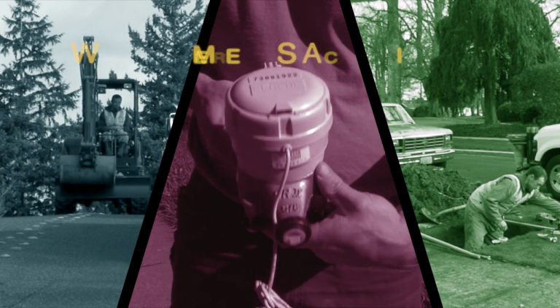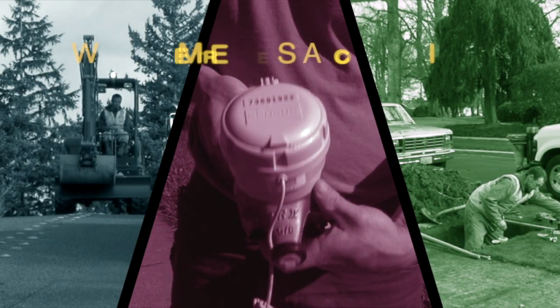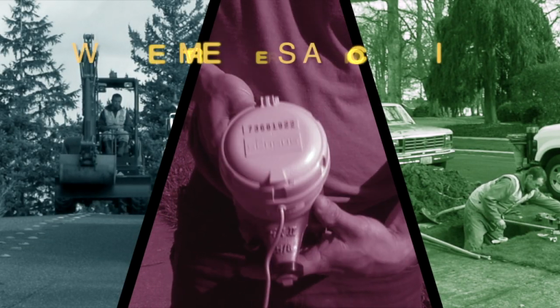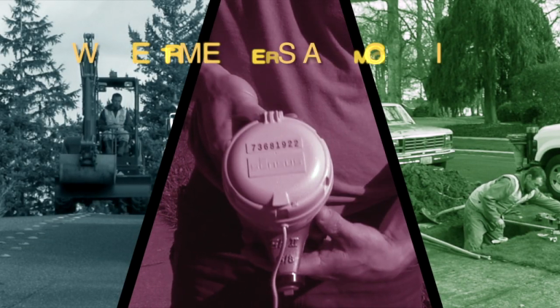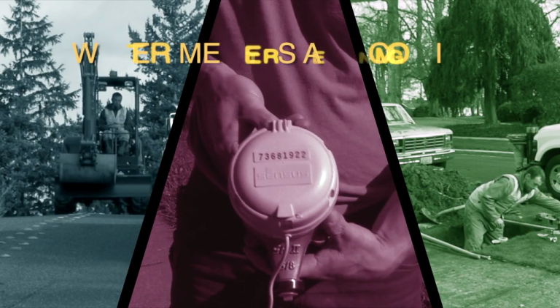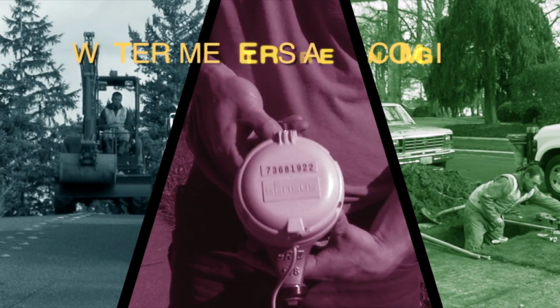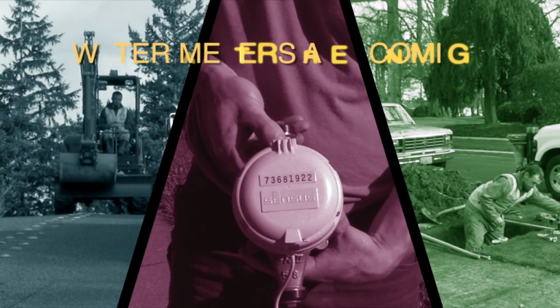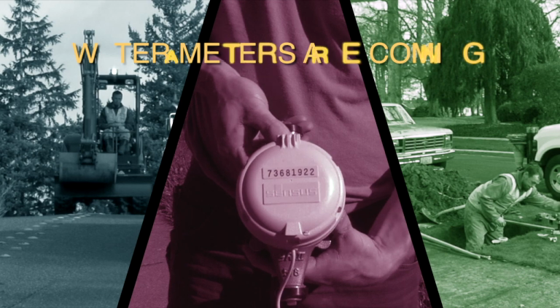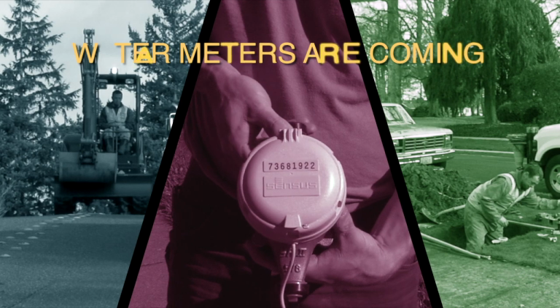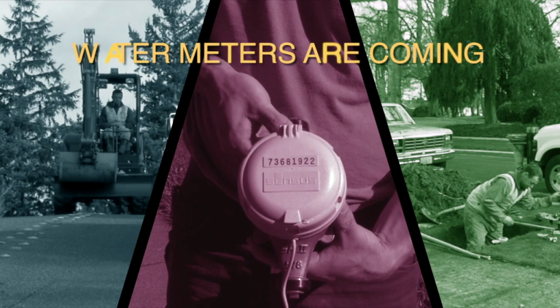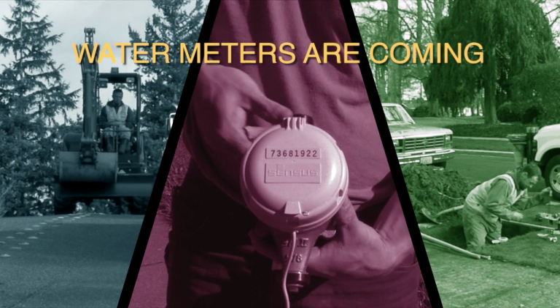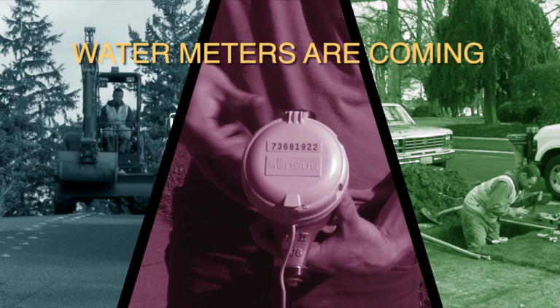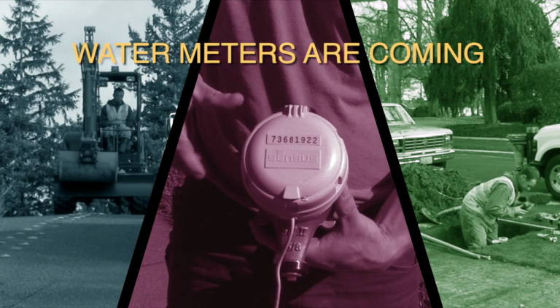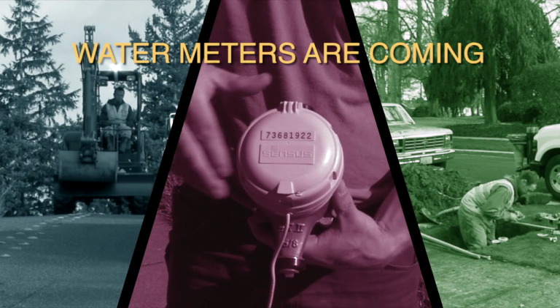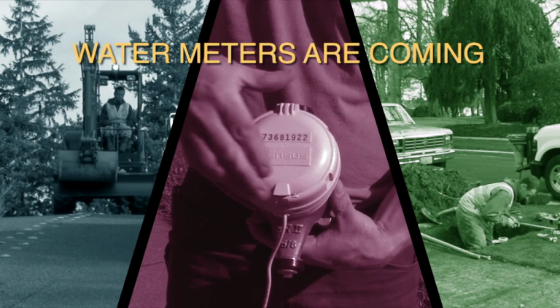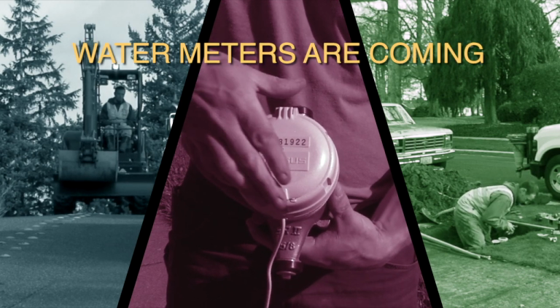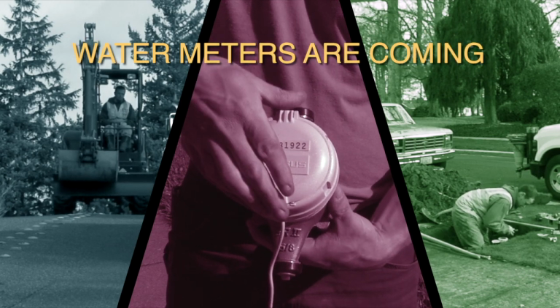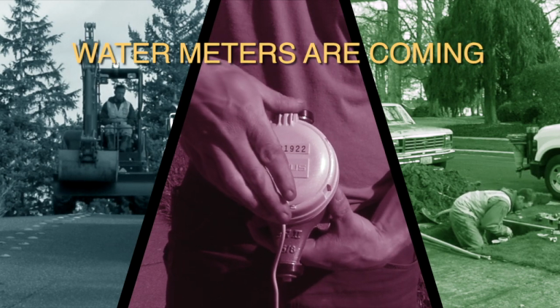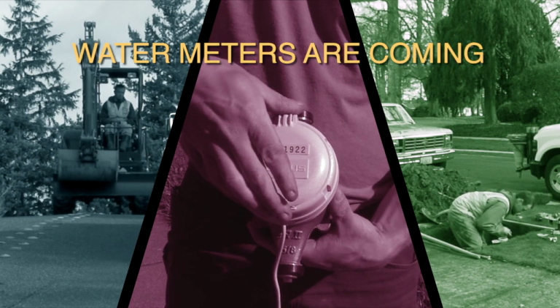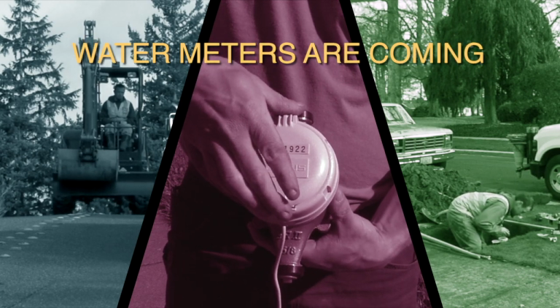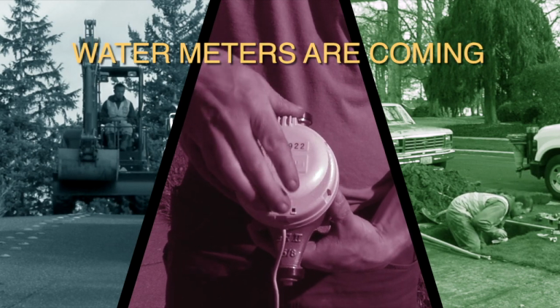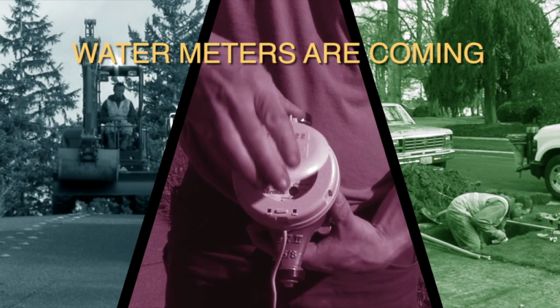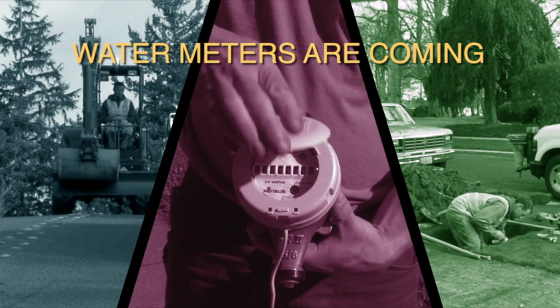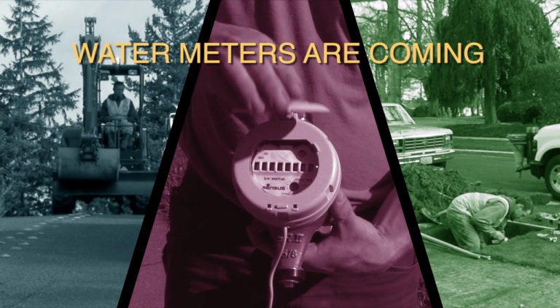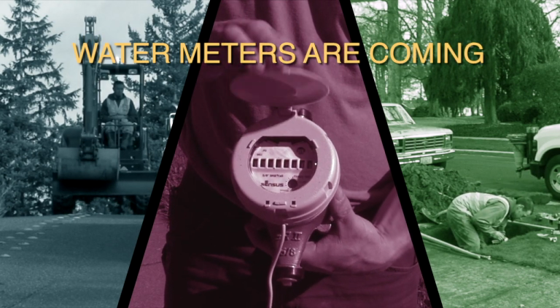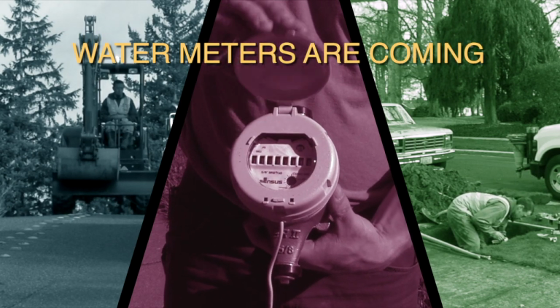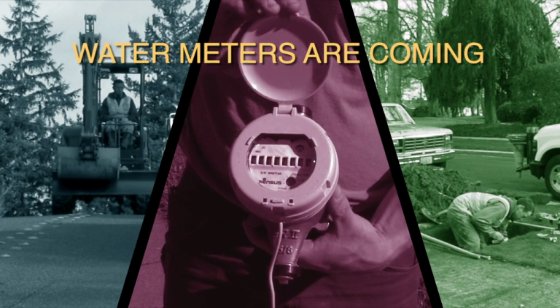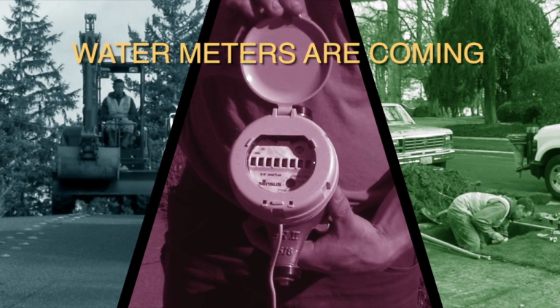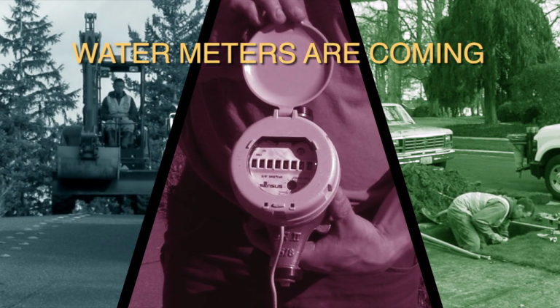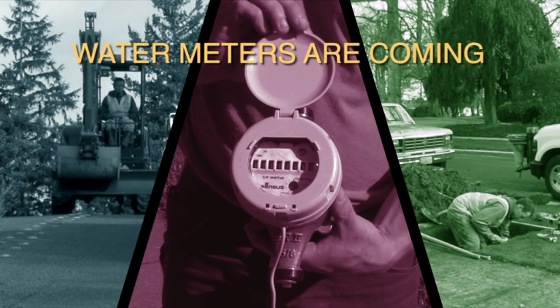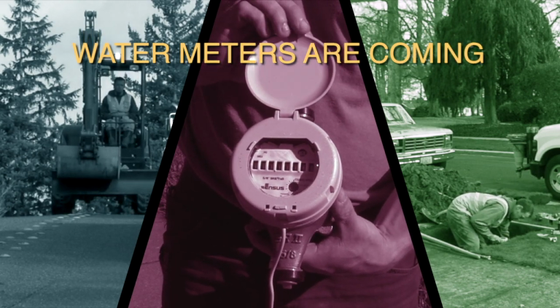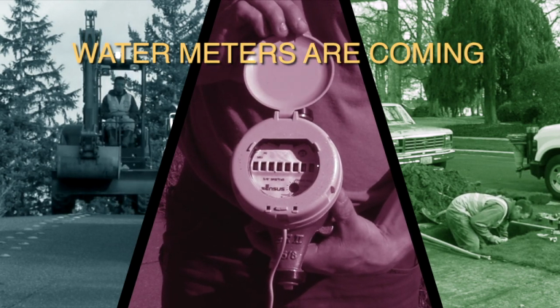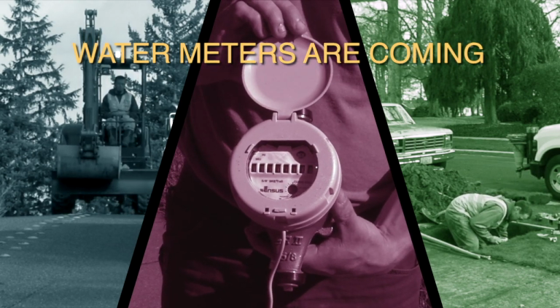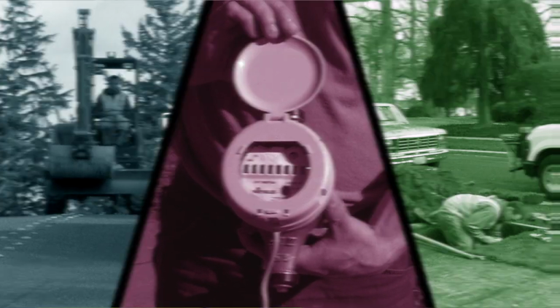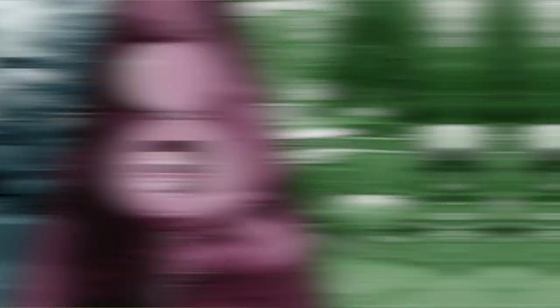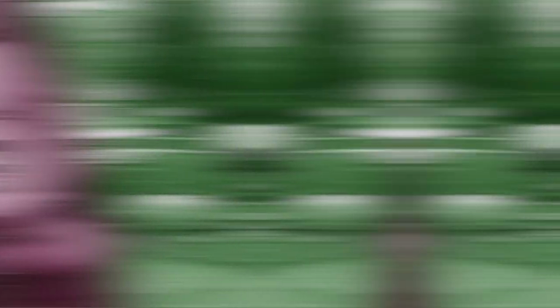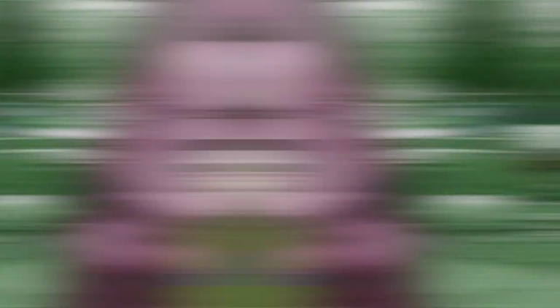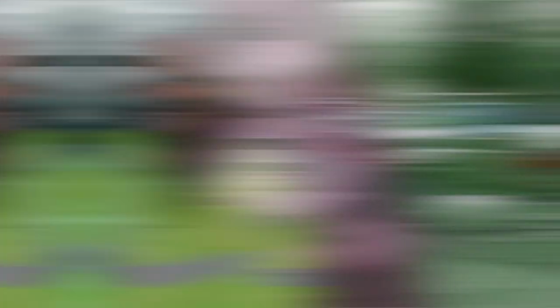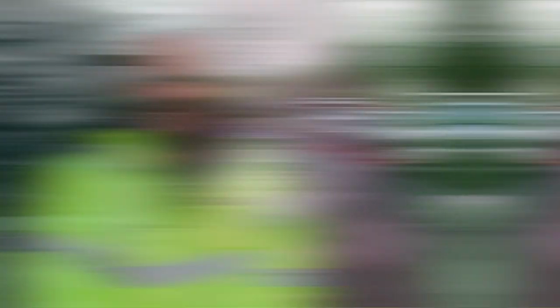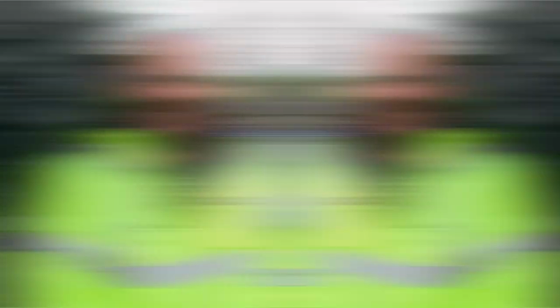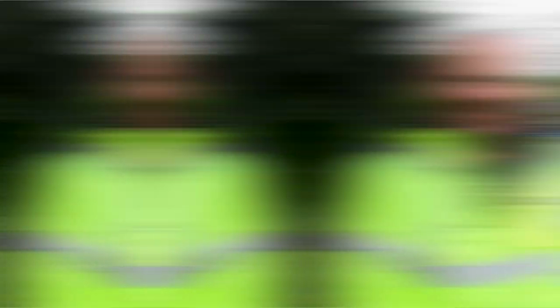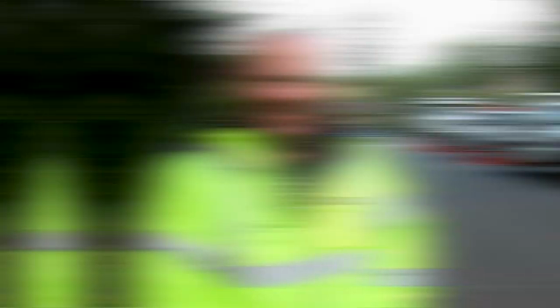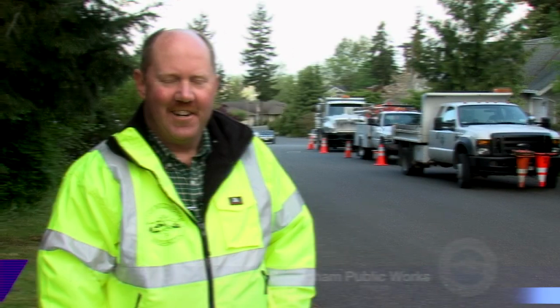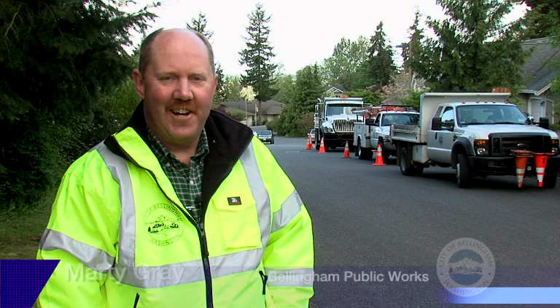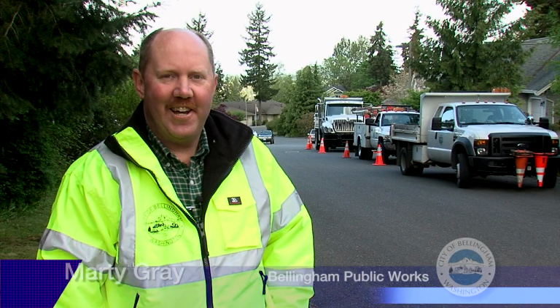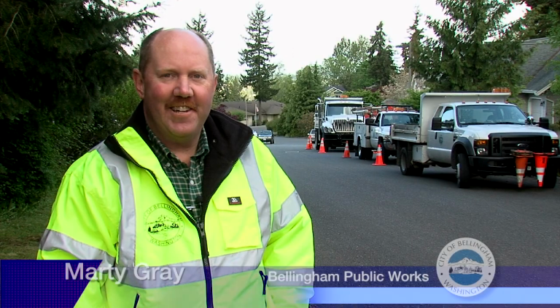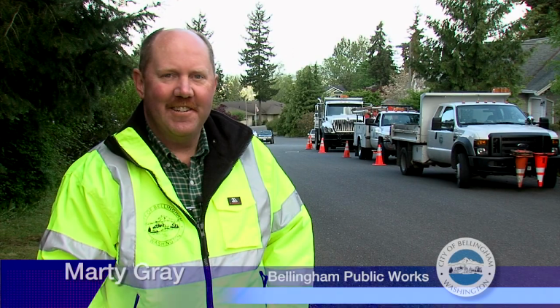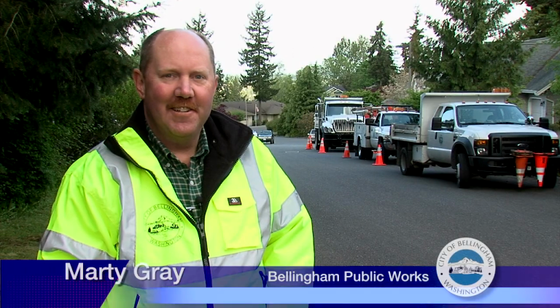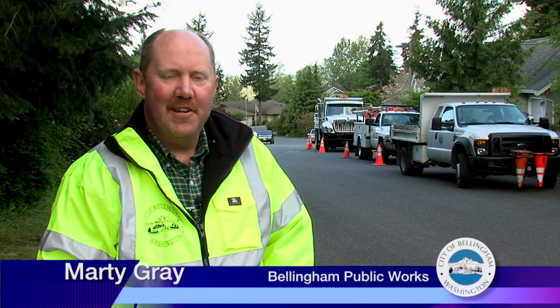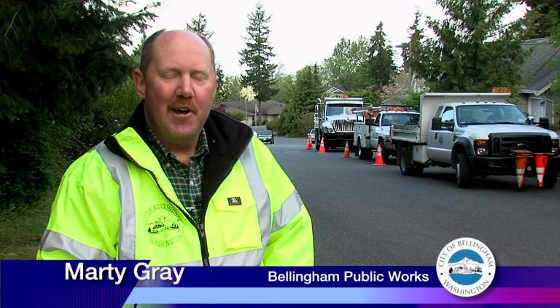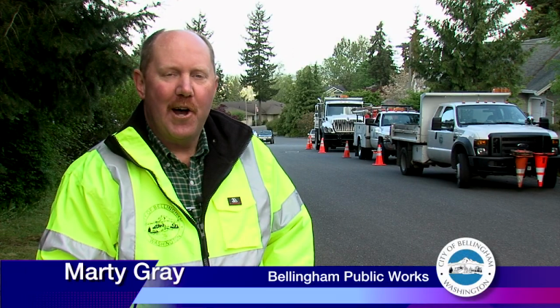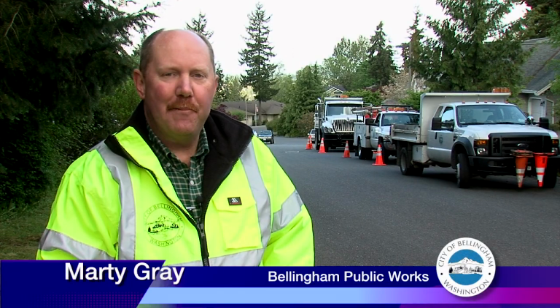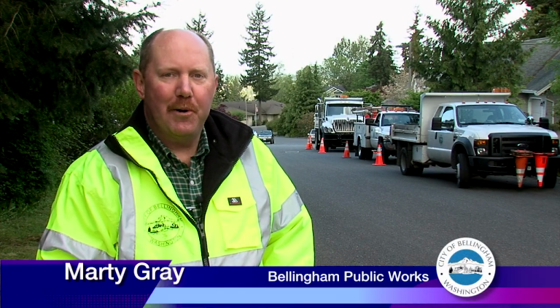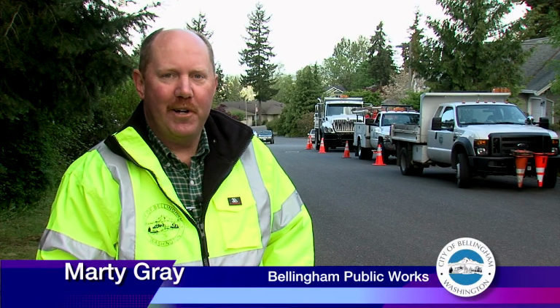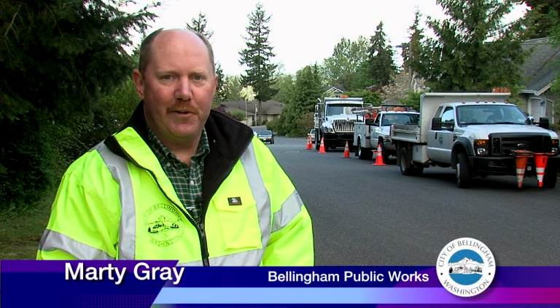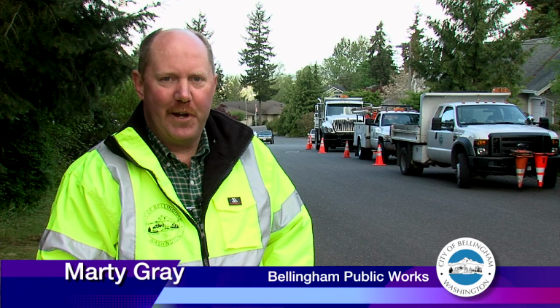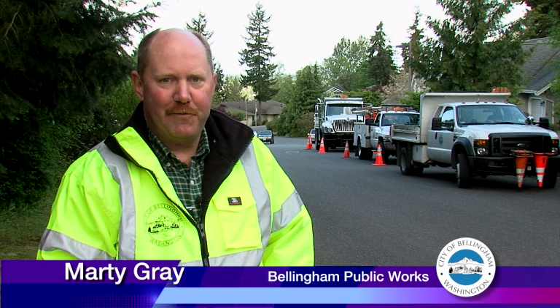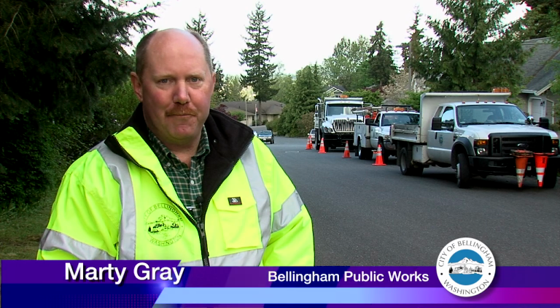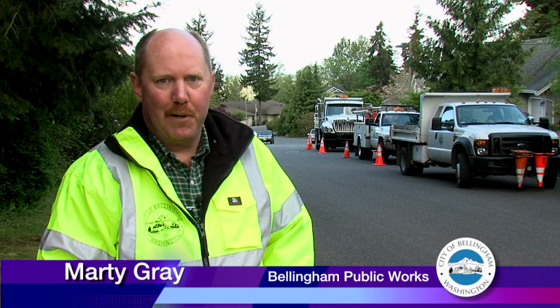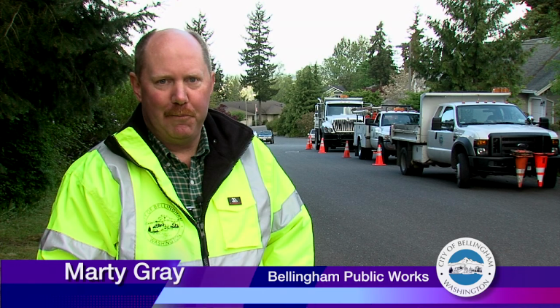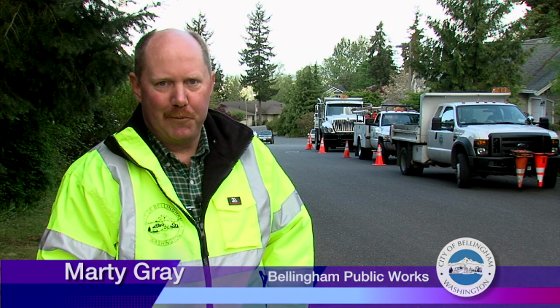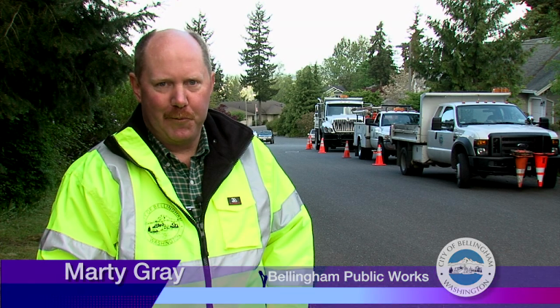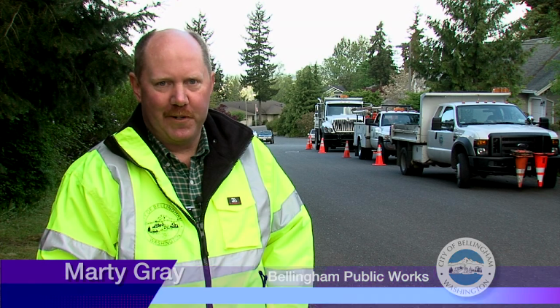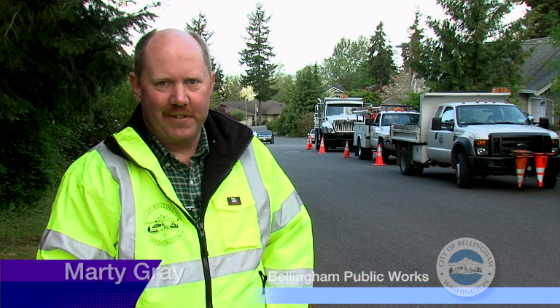Water meters are coming to your neighborhood. Hi, I'm Marty Gray from Public Works.